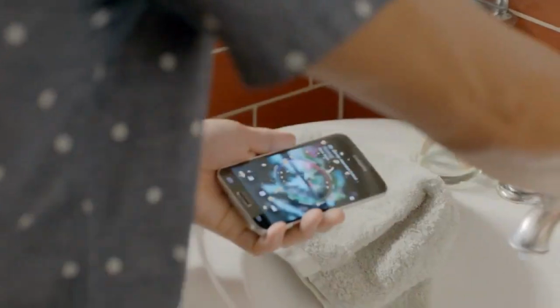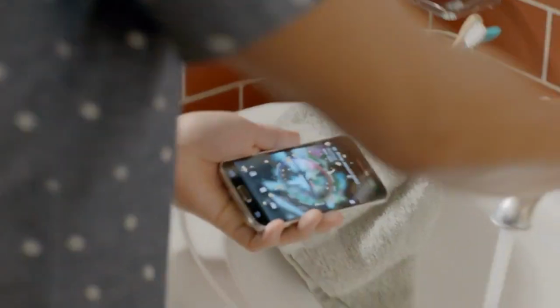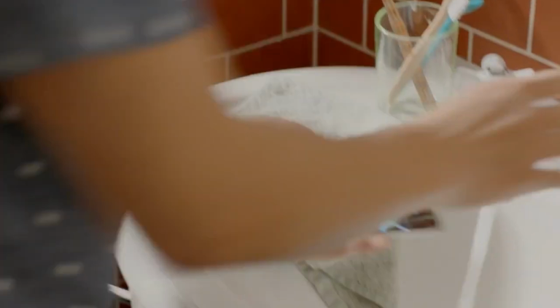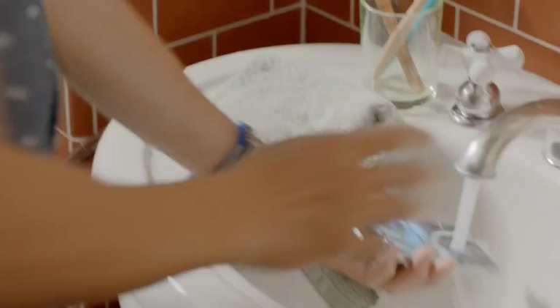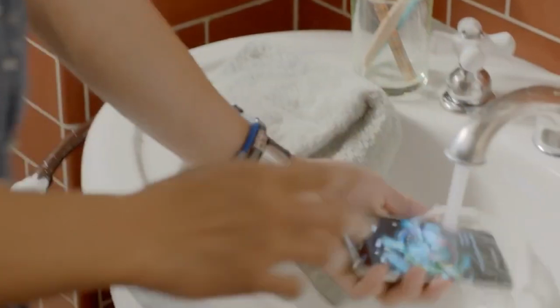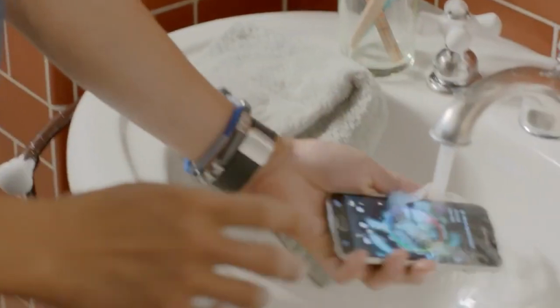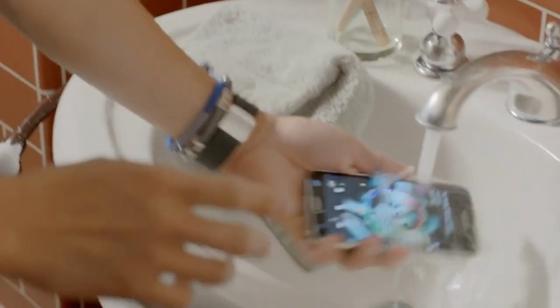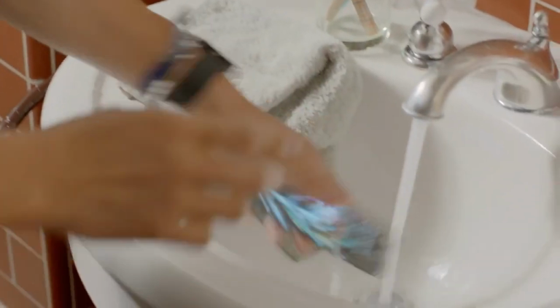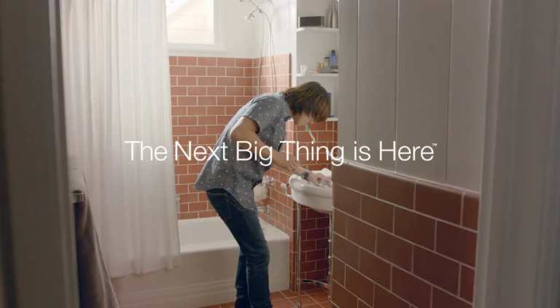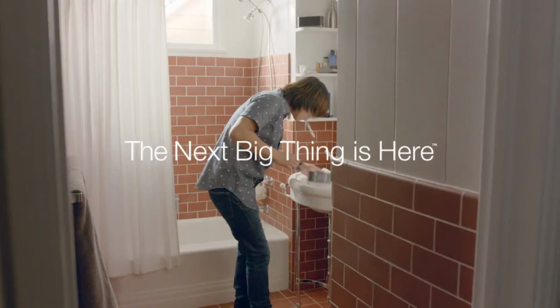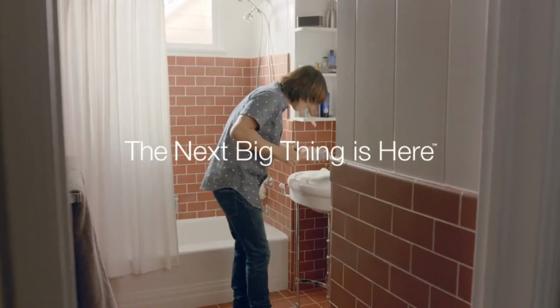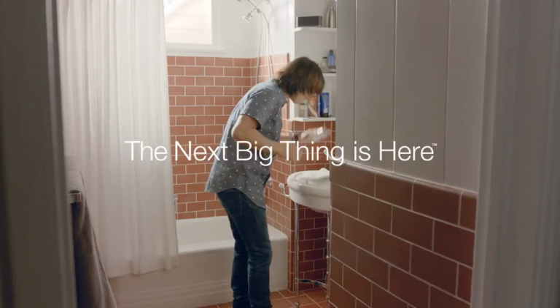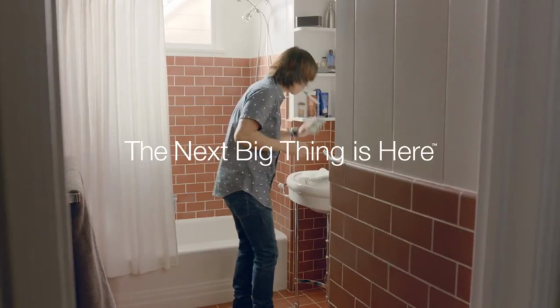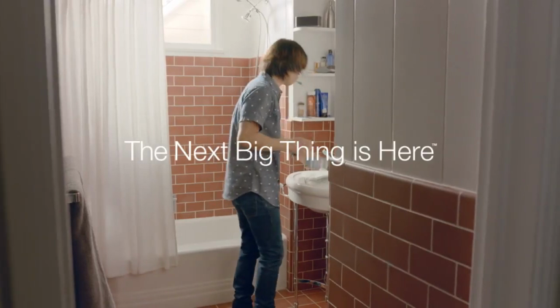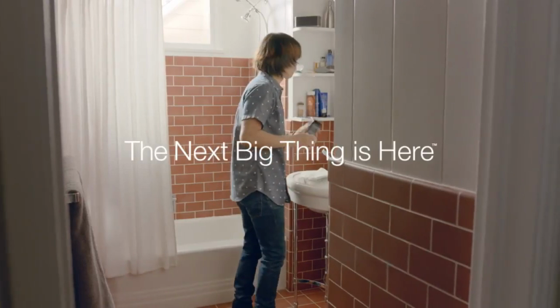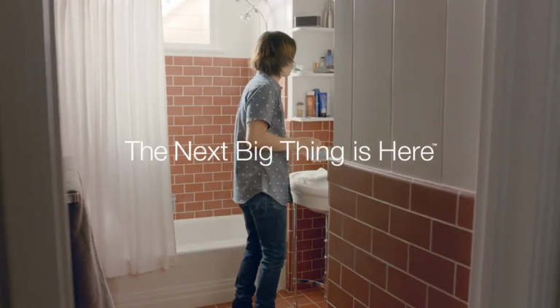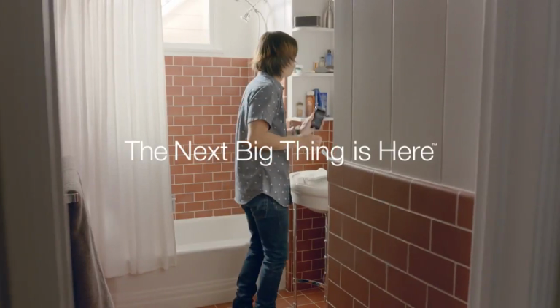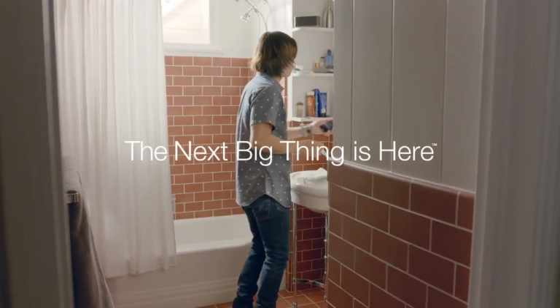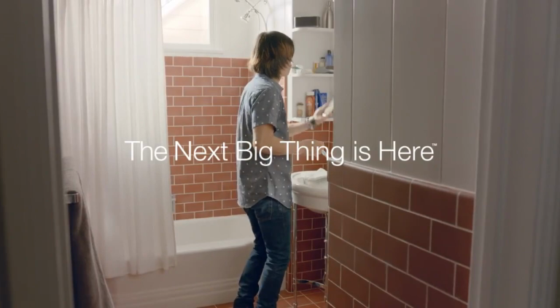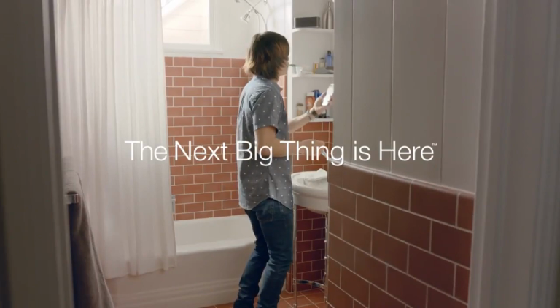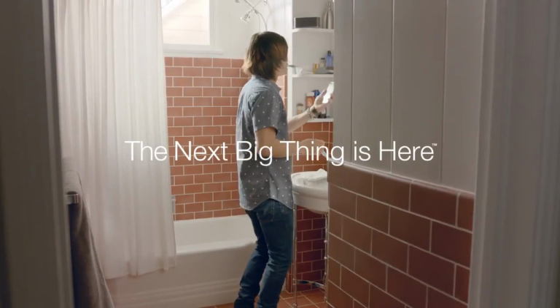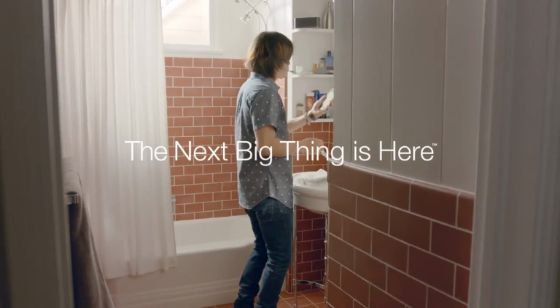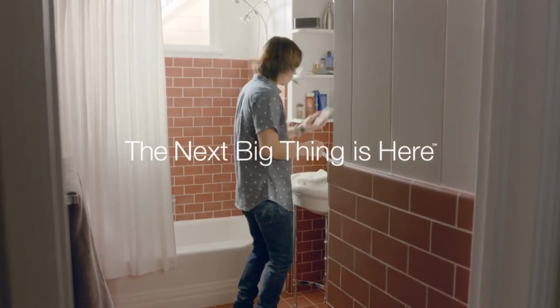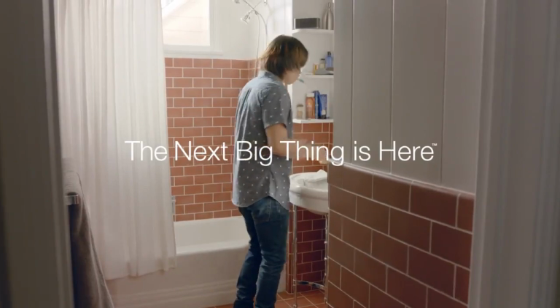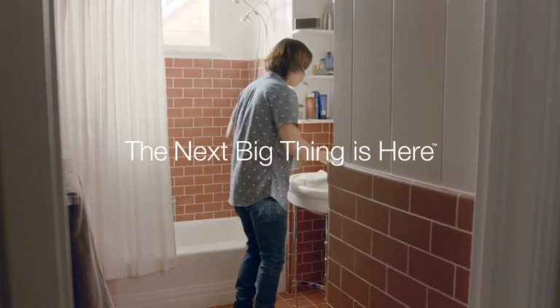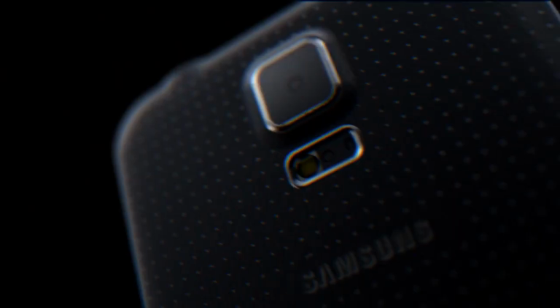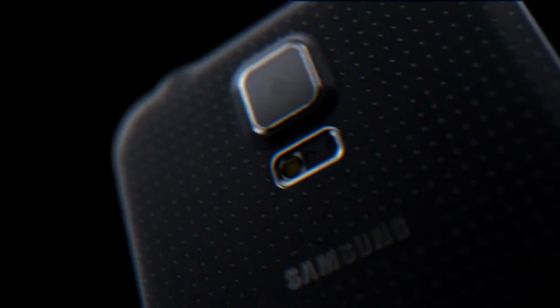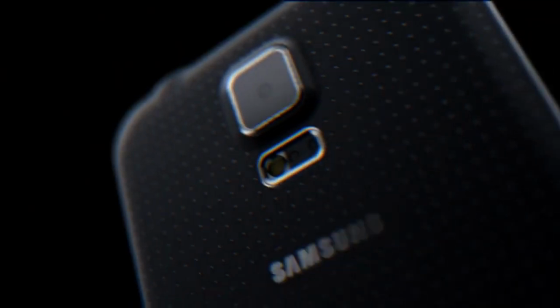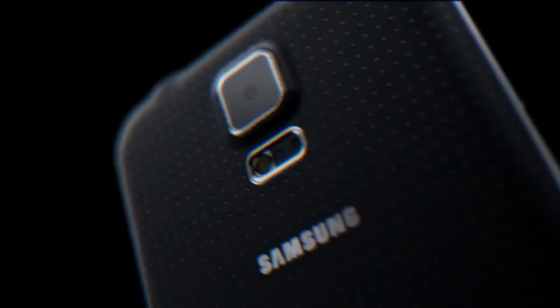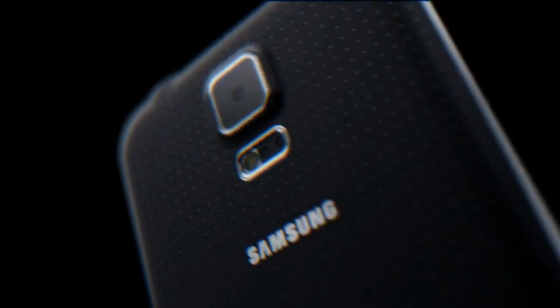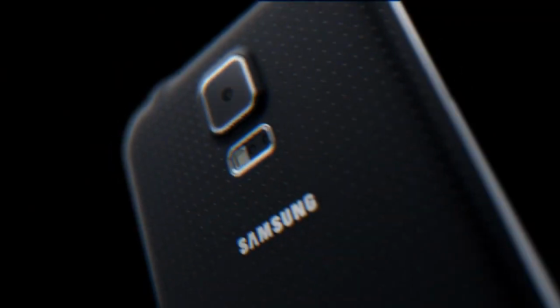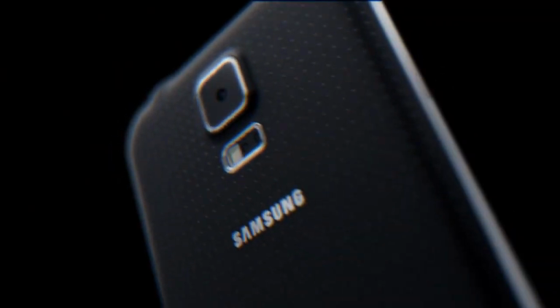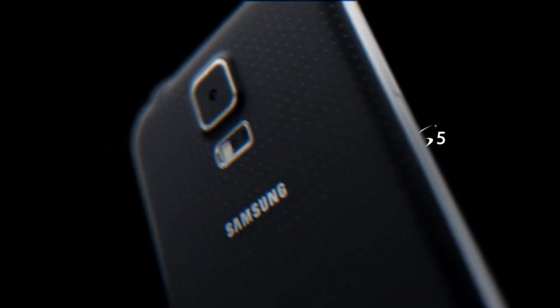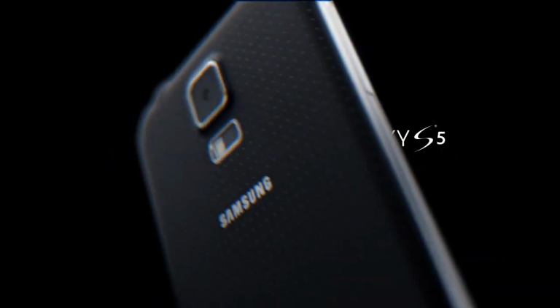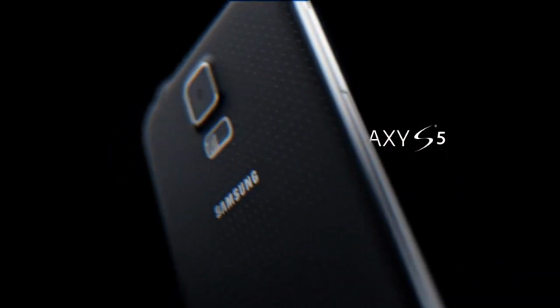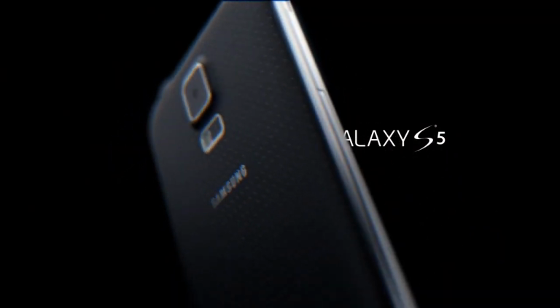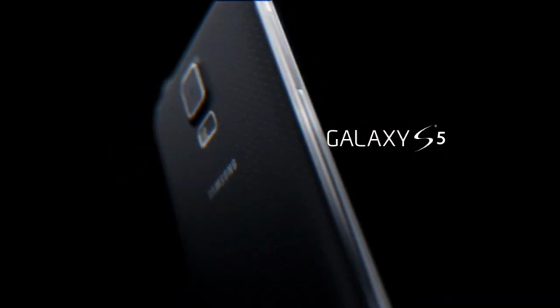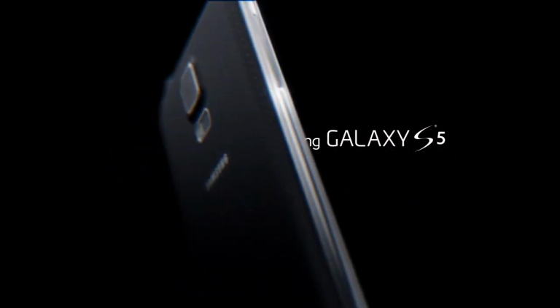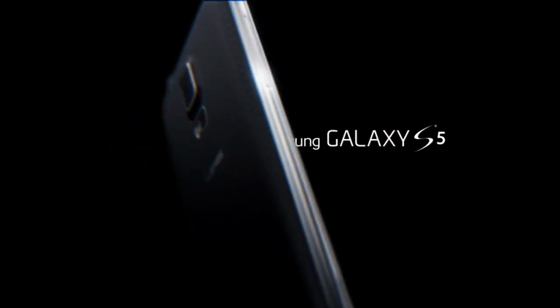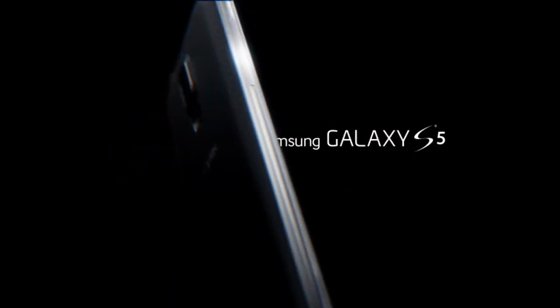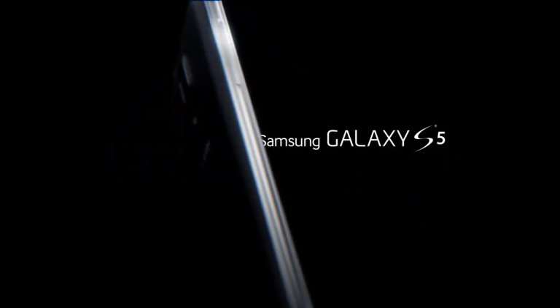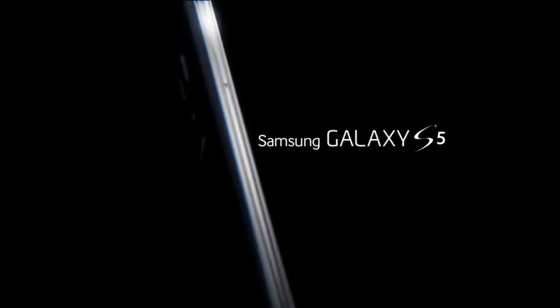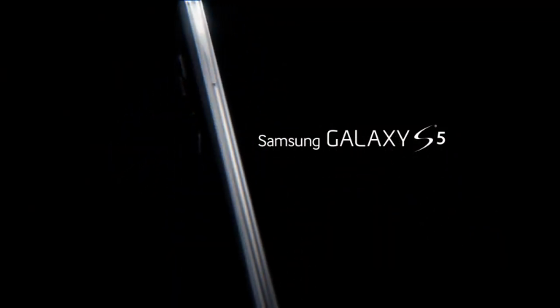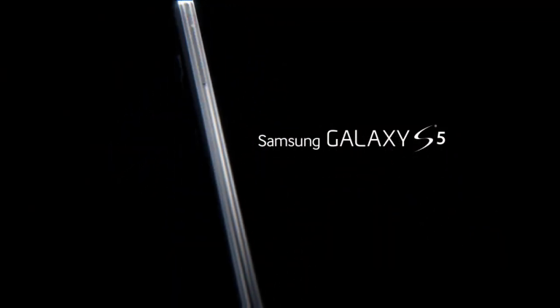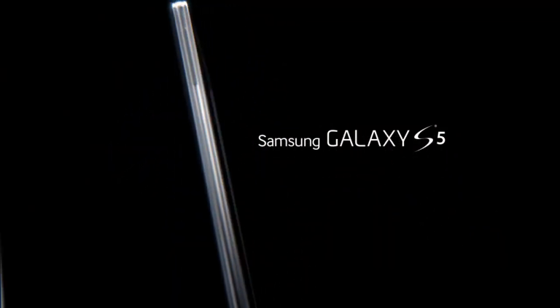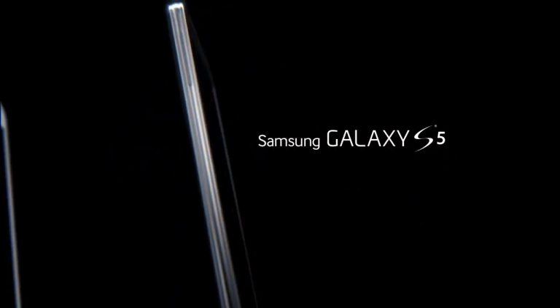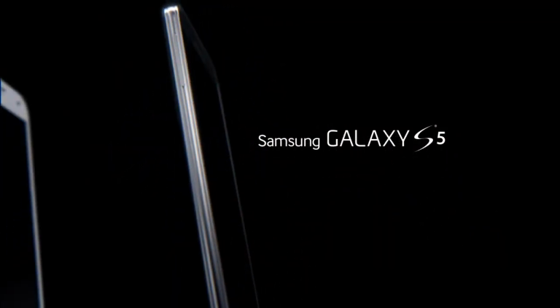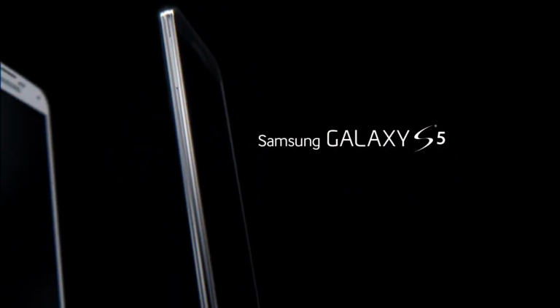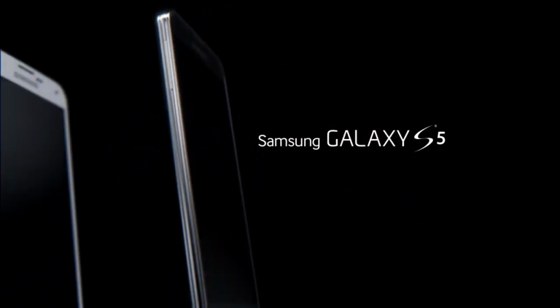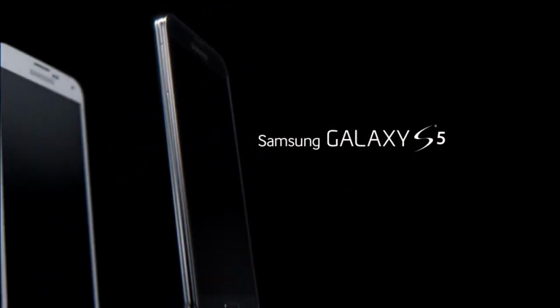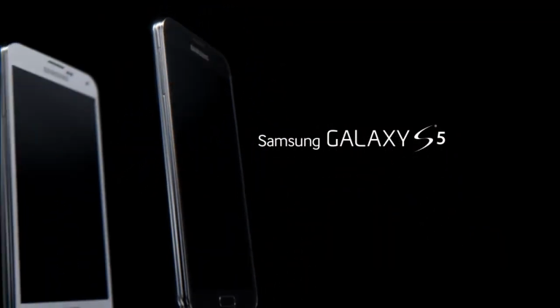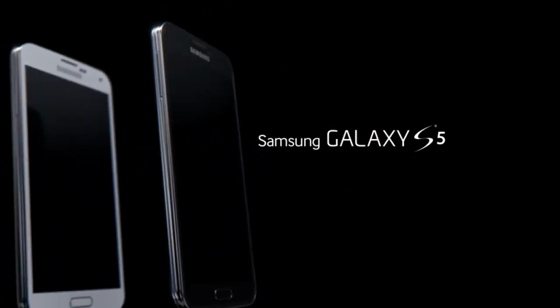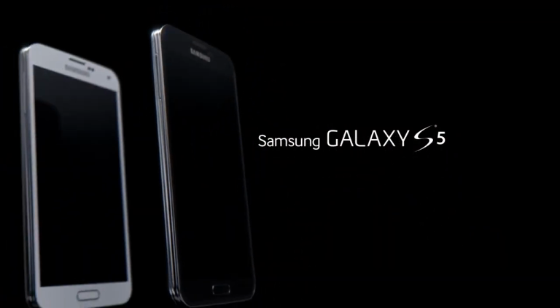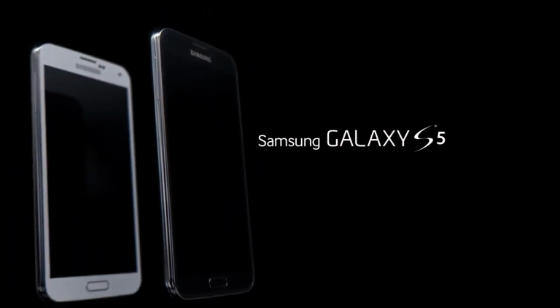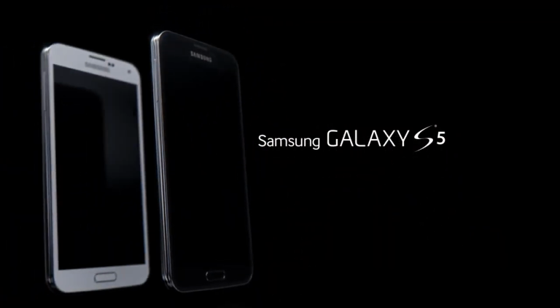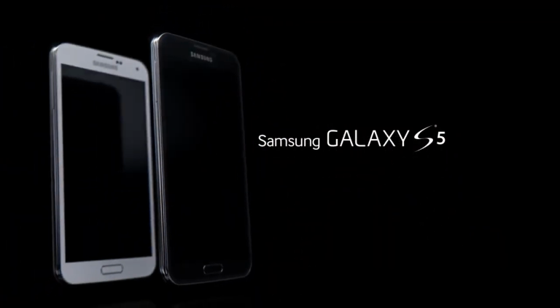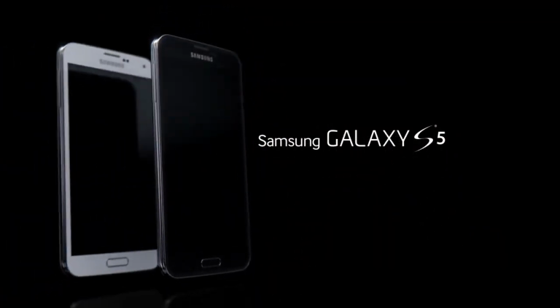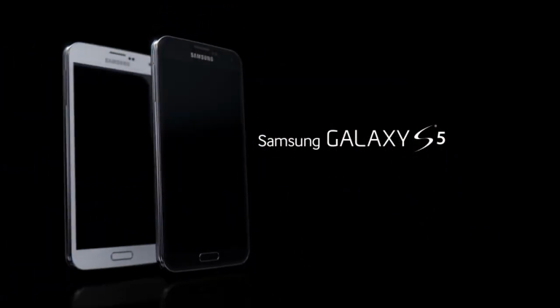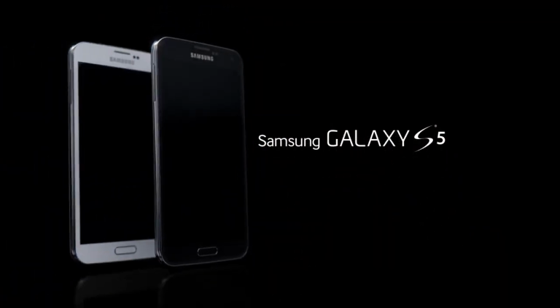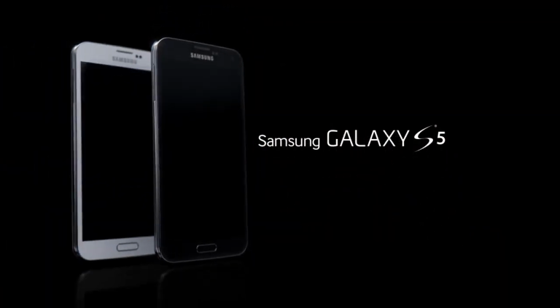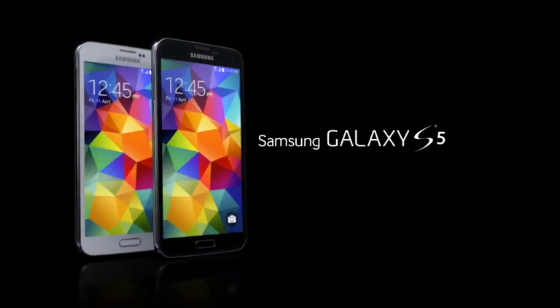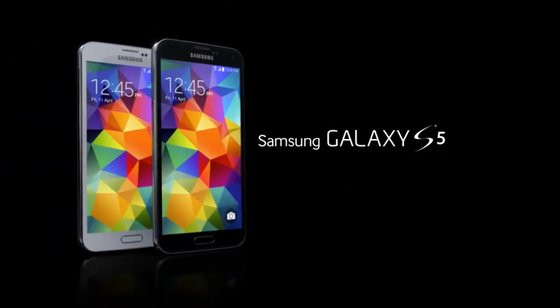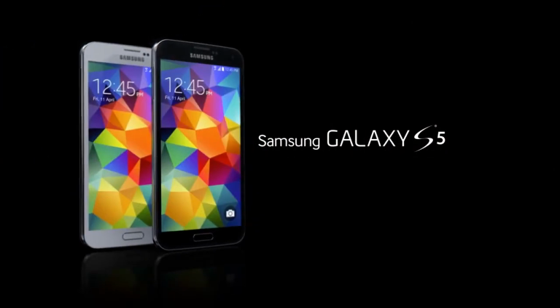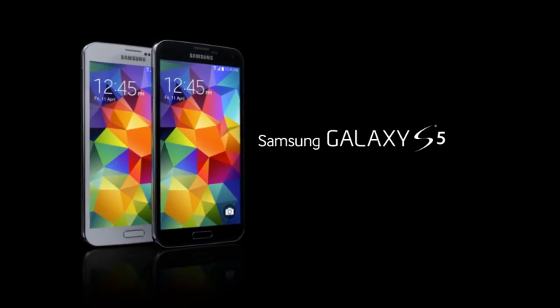This is innovation that makes every day better. The Samsung Galaxy S5. The next big thing is here.